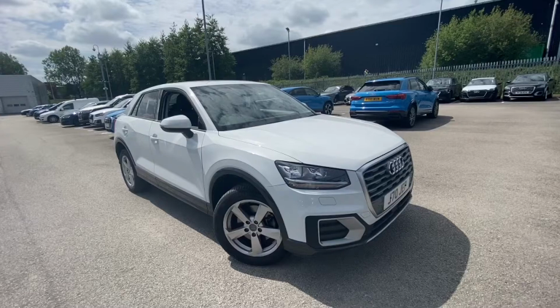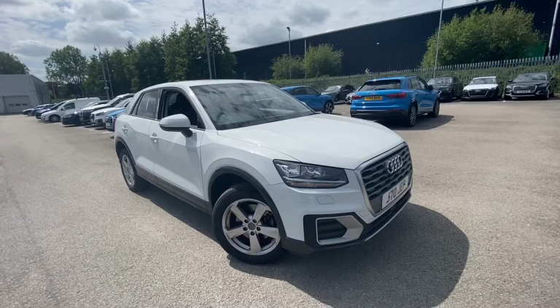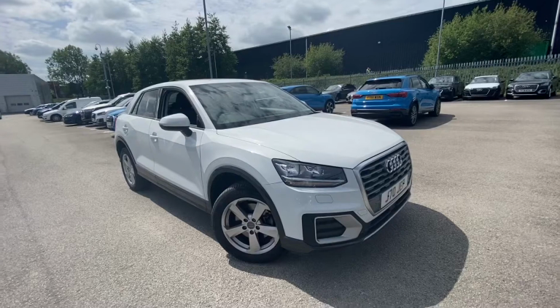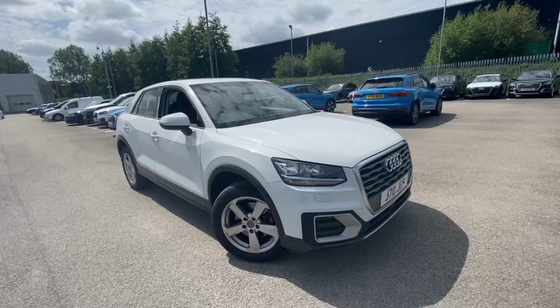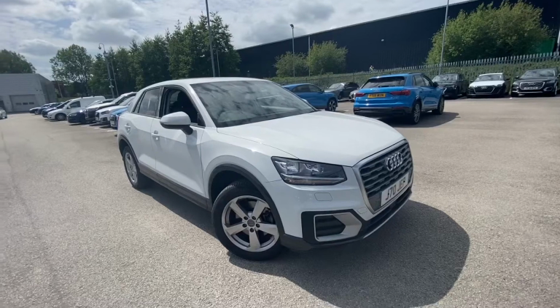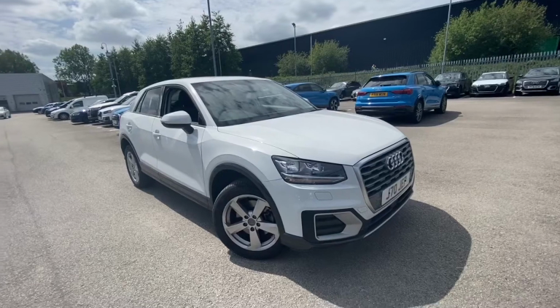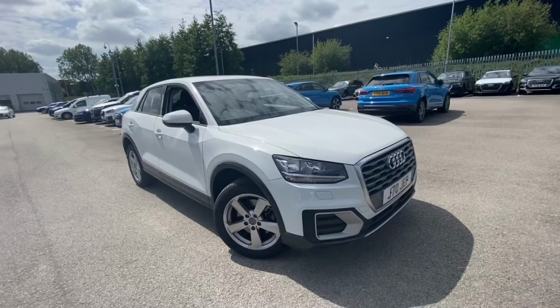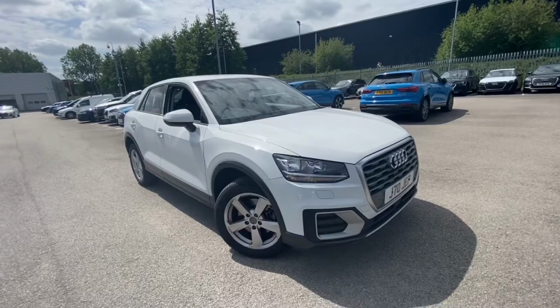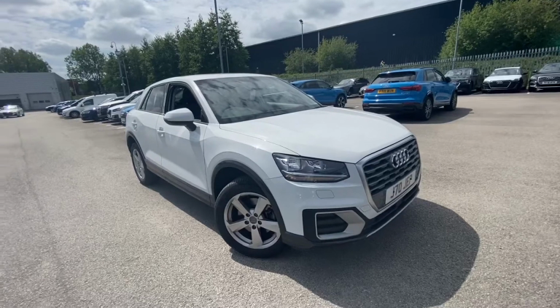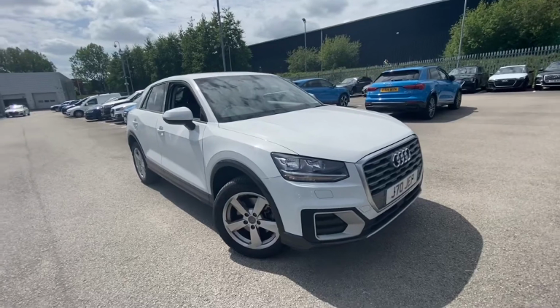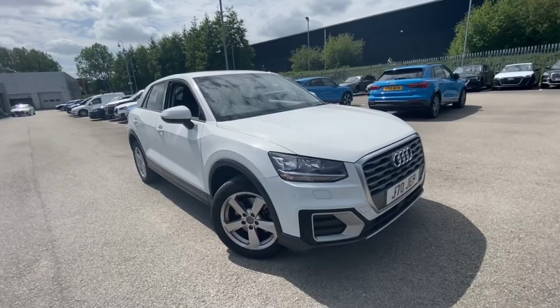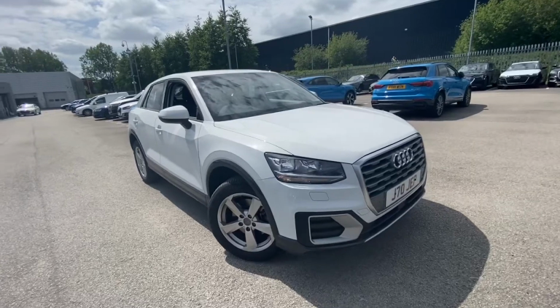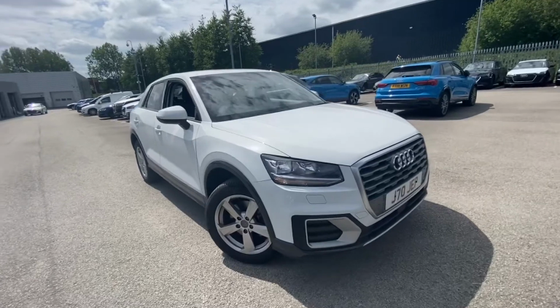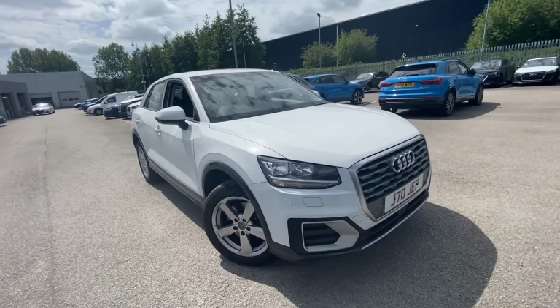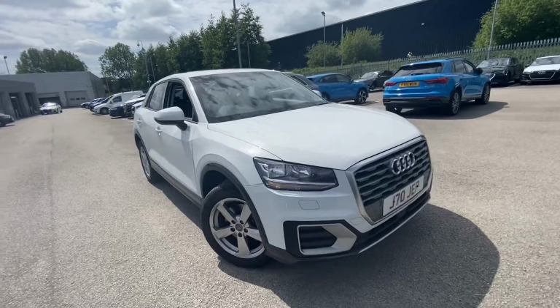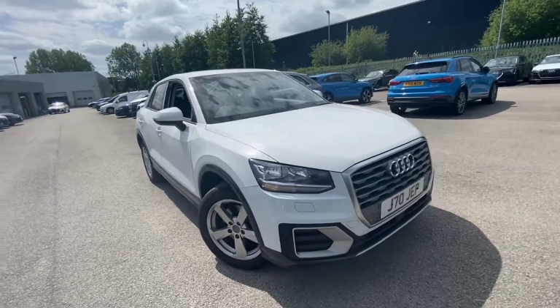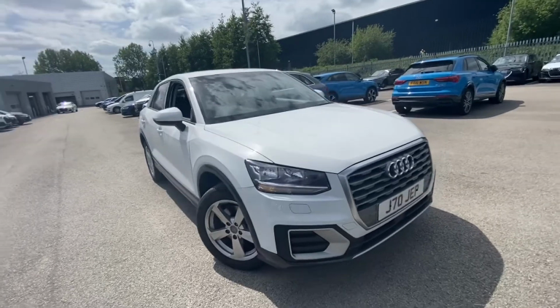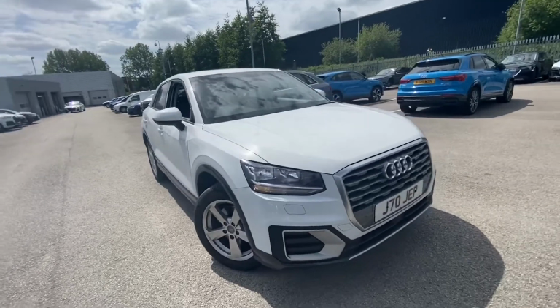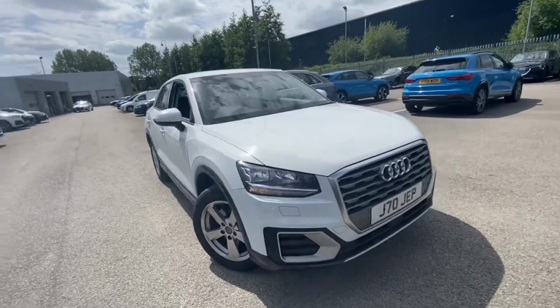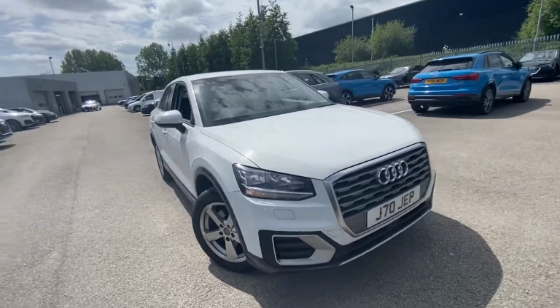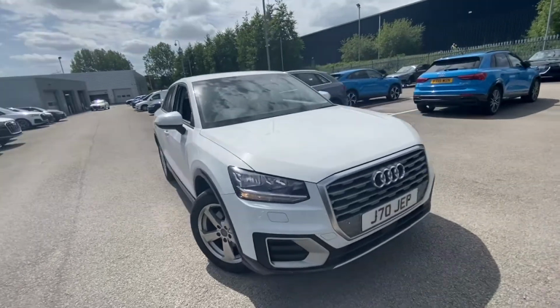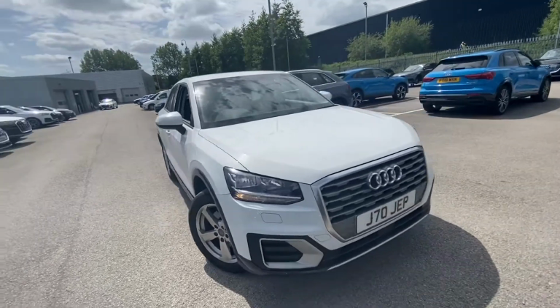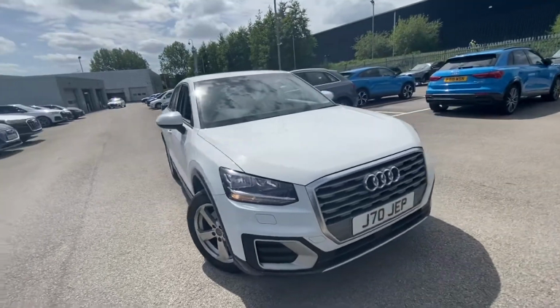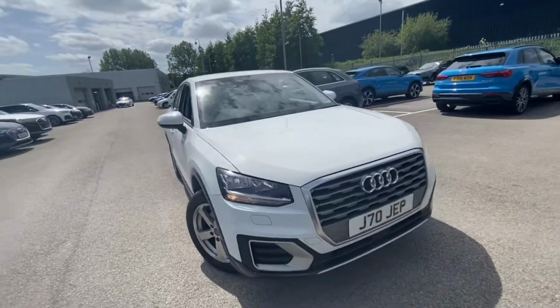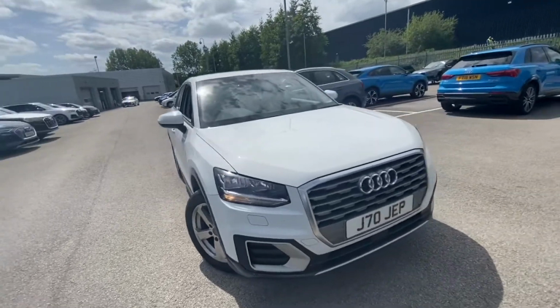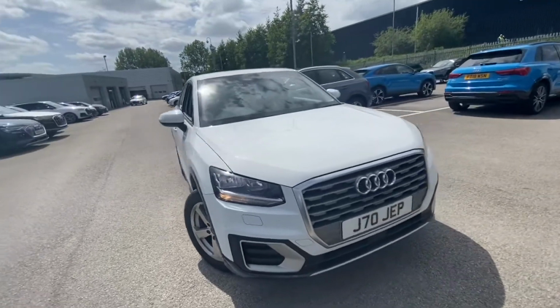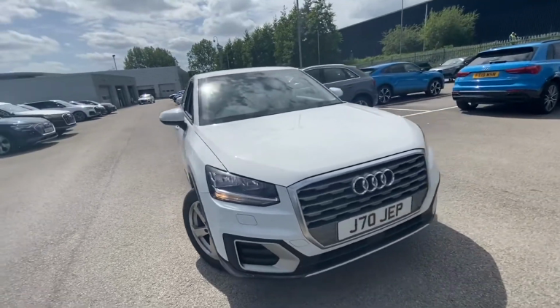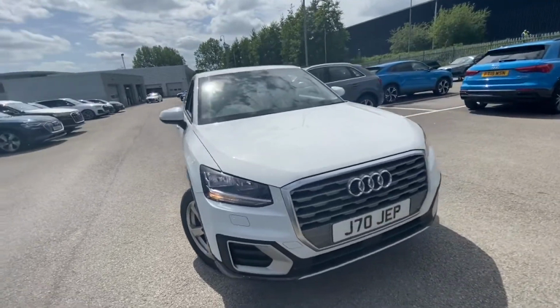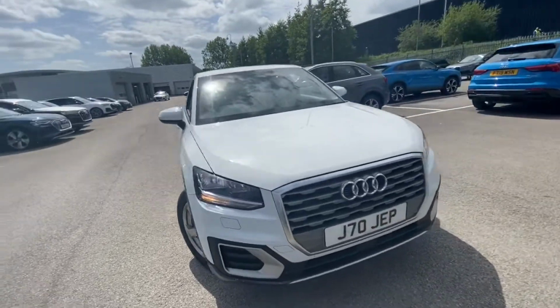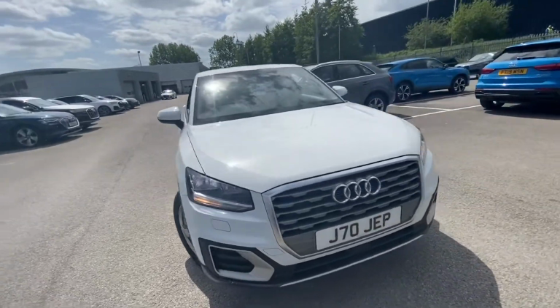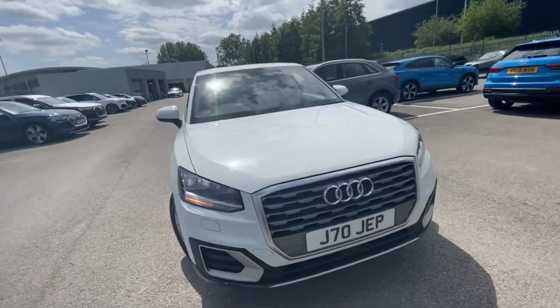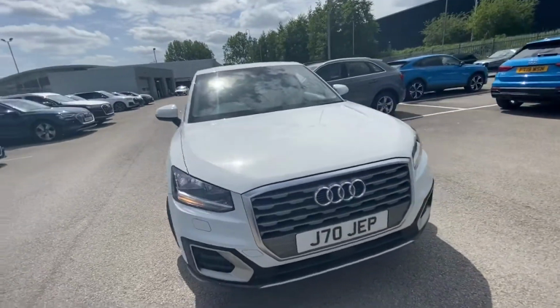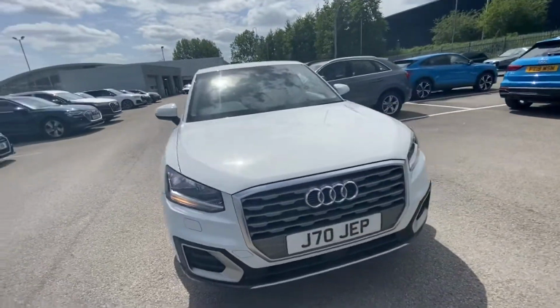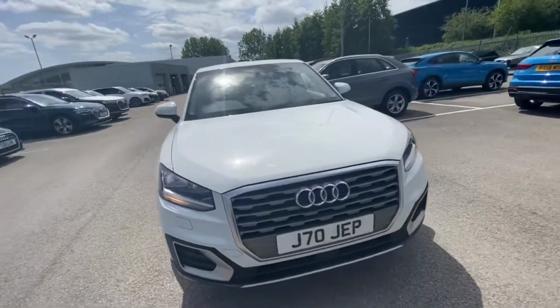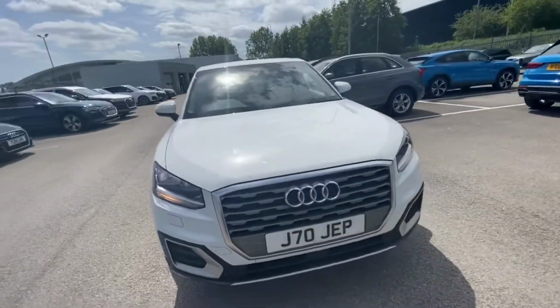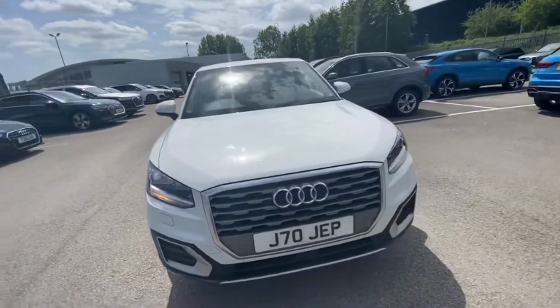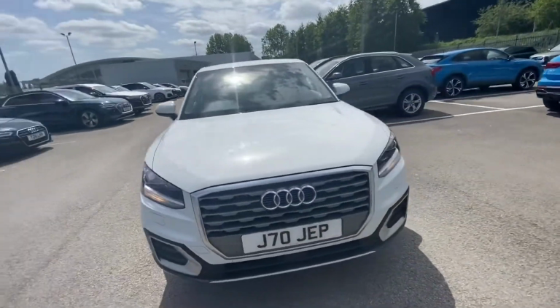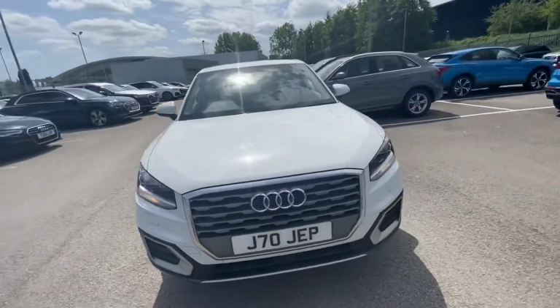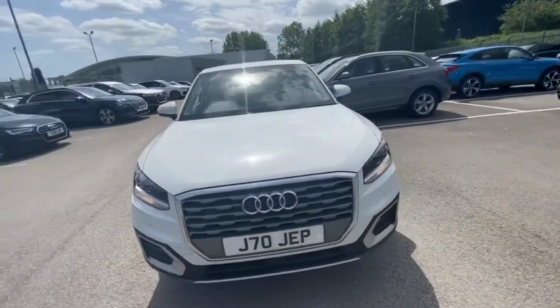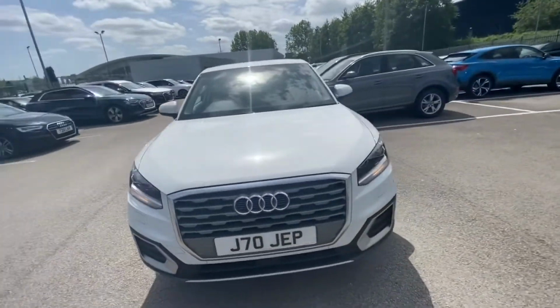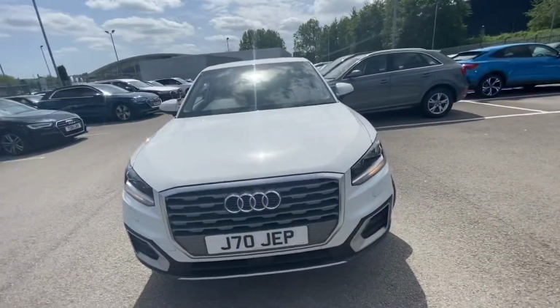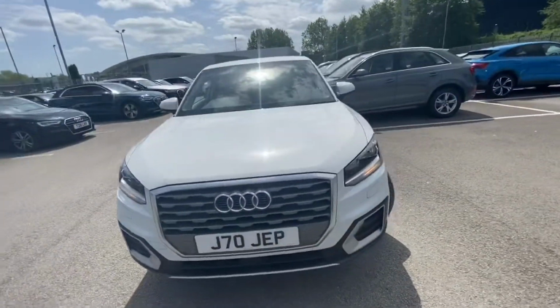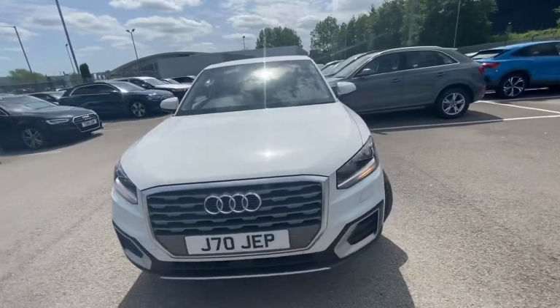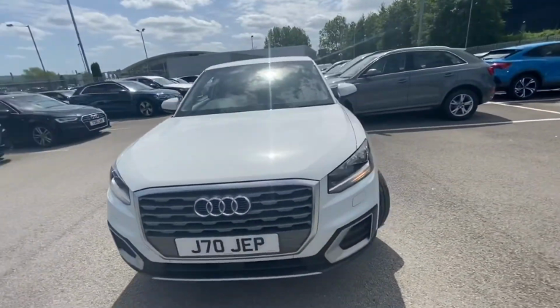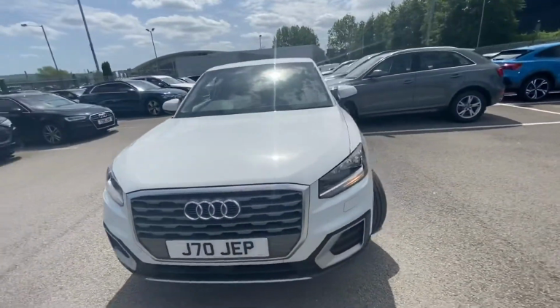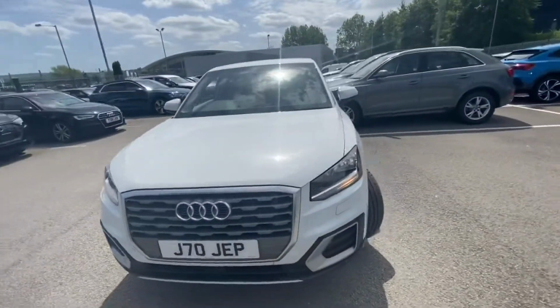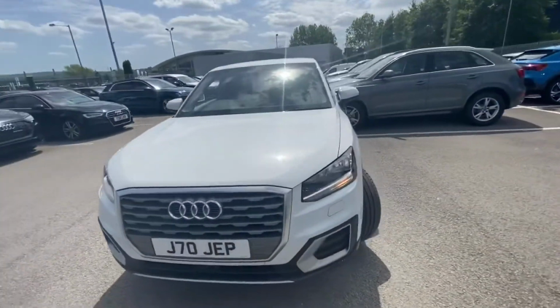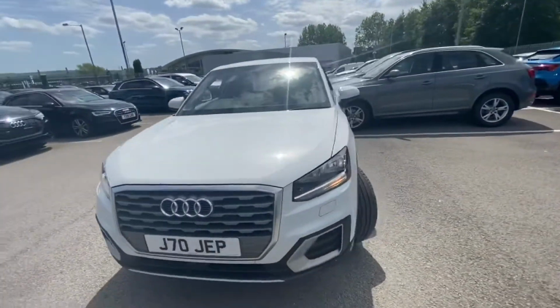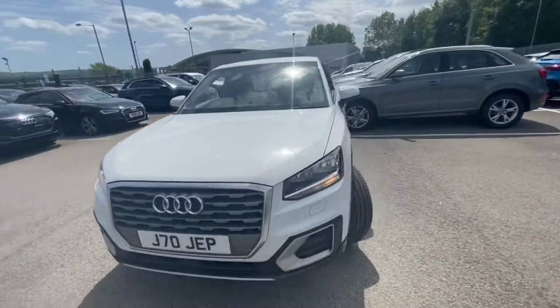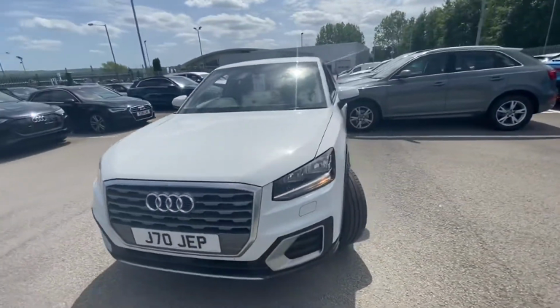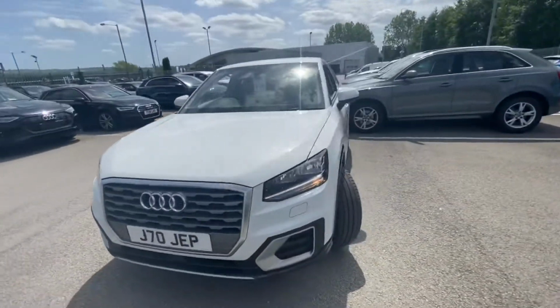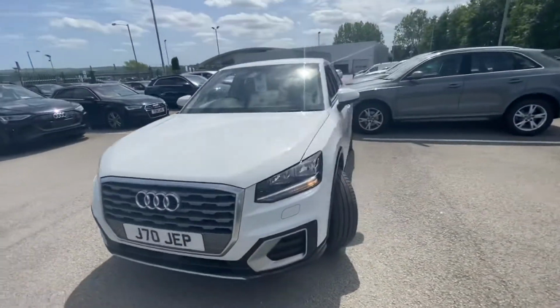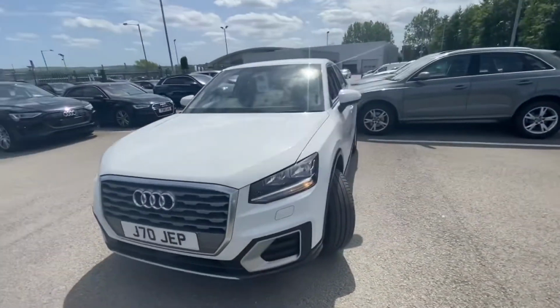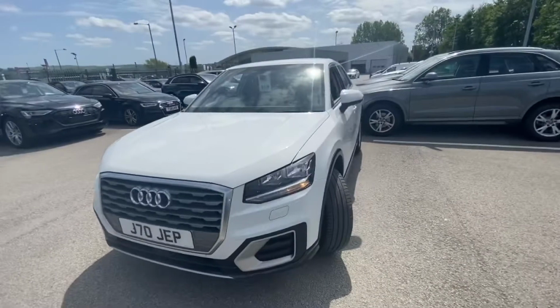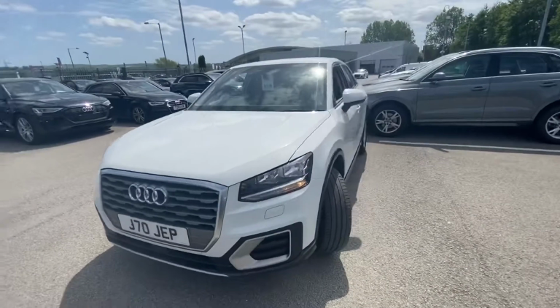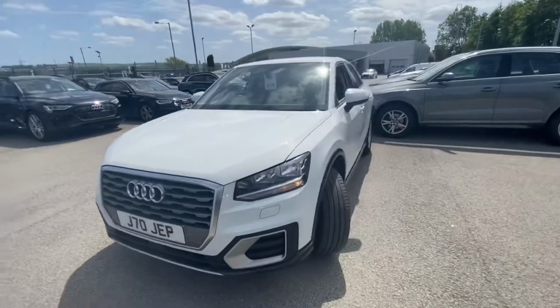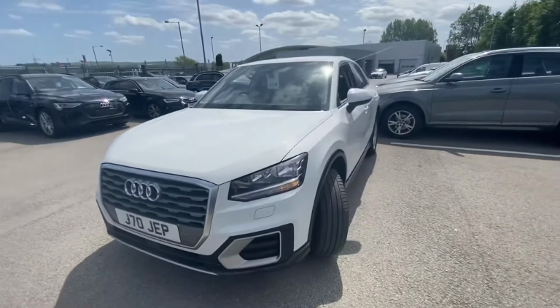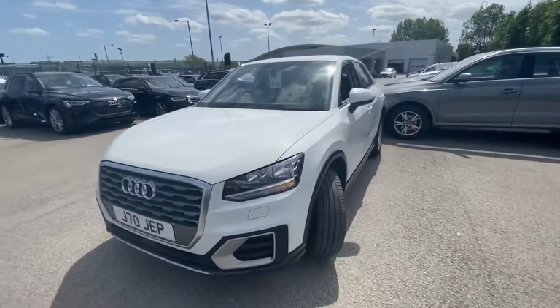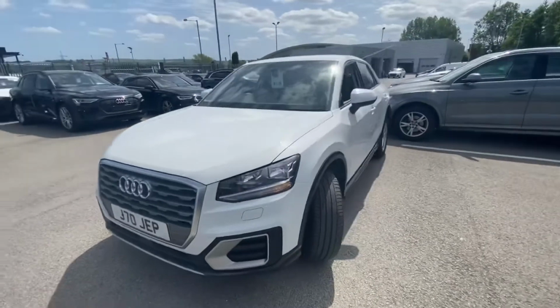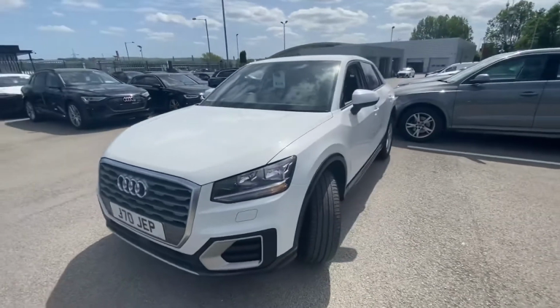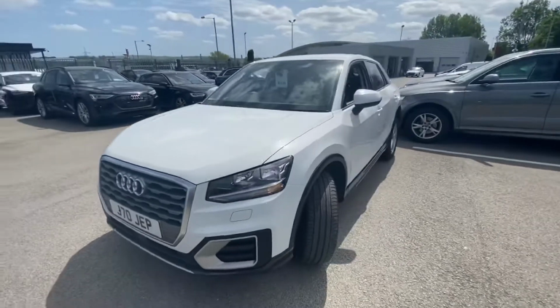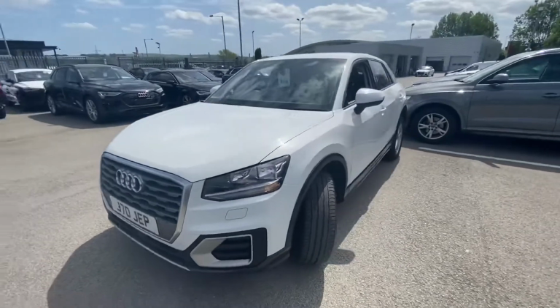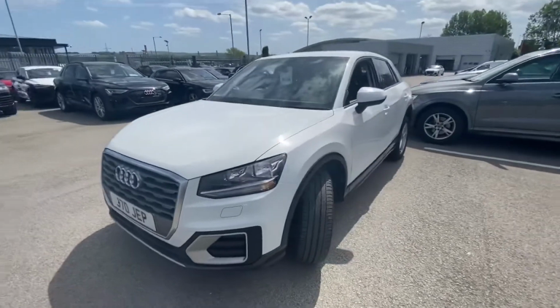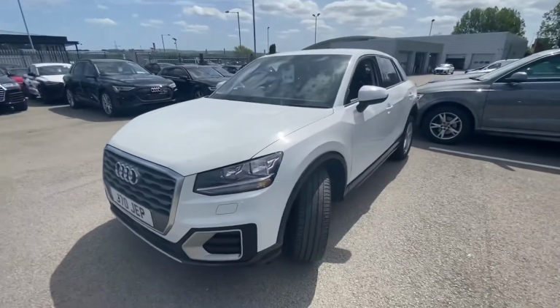Hi and welcome to Blackburn Audi. My name is Fiona and today I'm going to be giving you a quick tour of this Audi Q2 Sport.